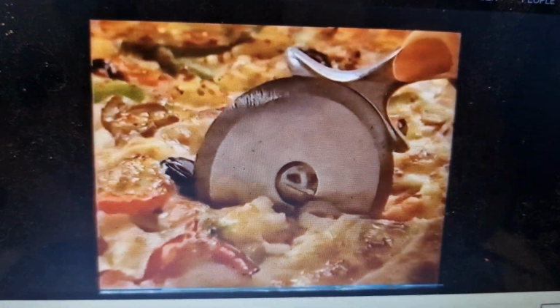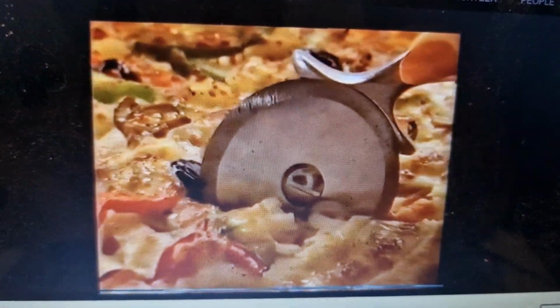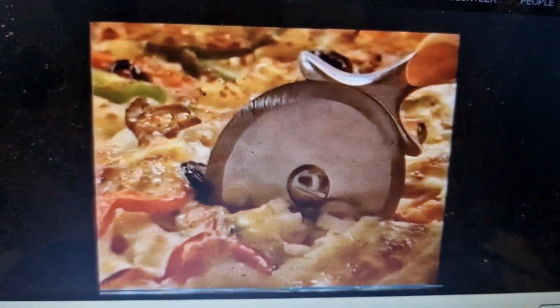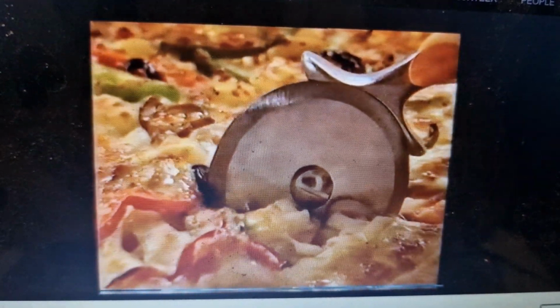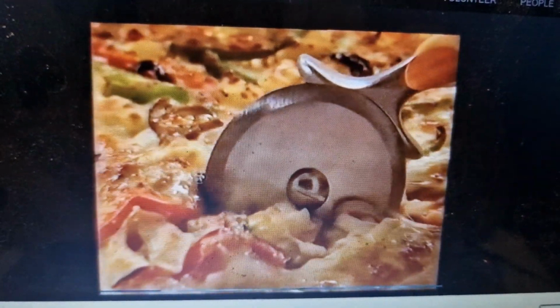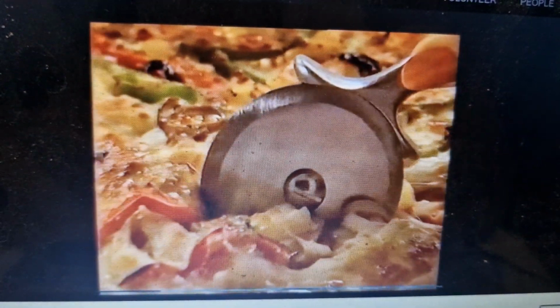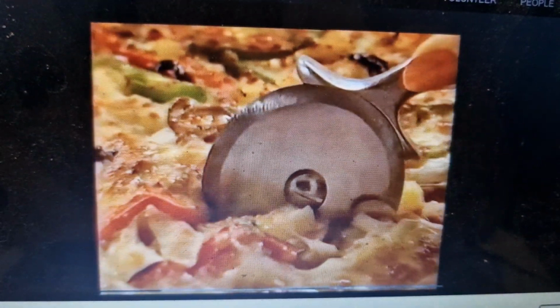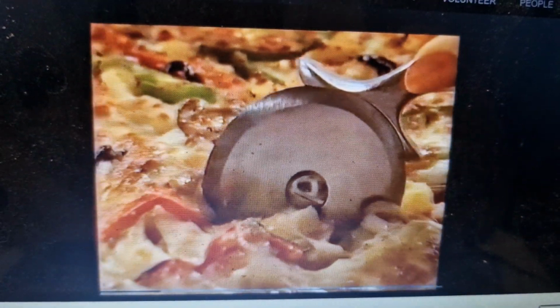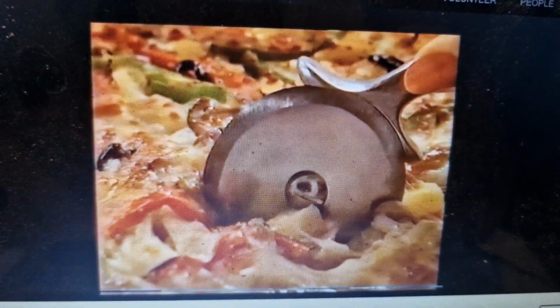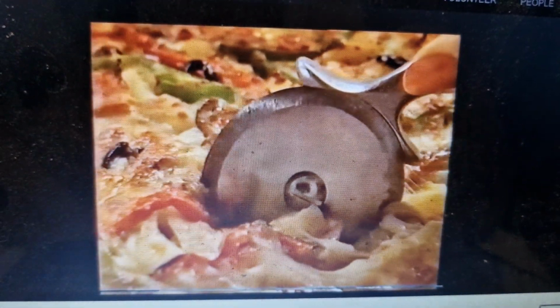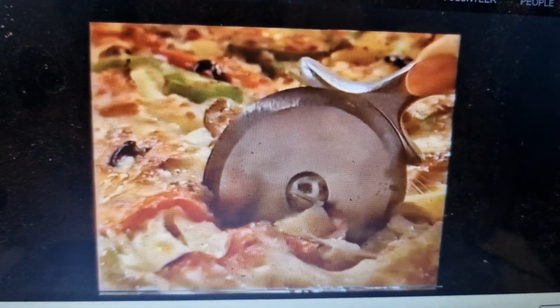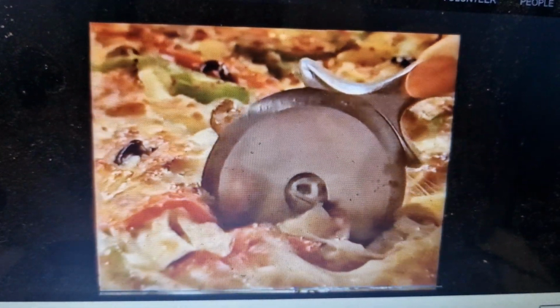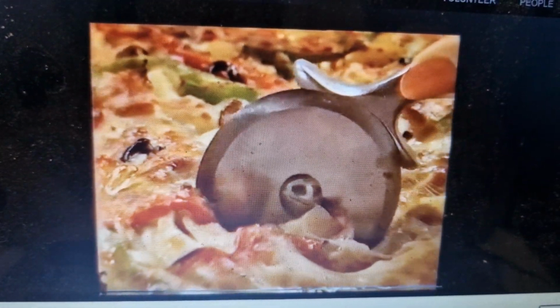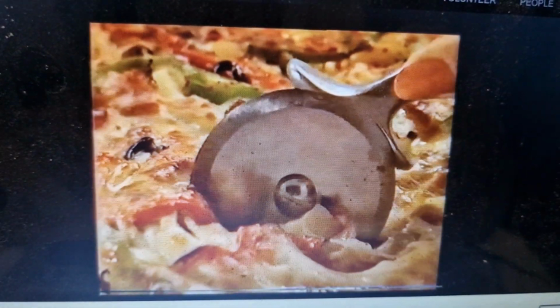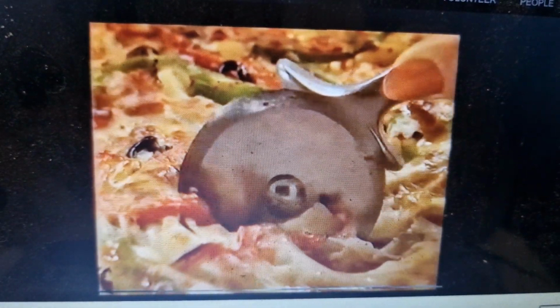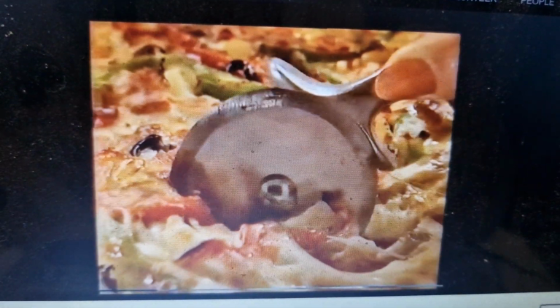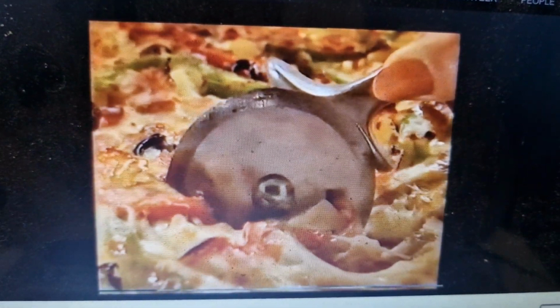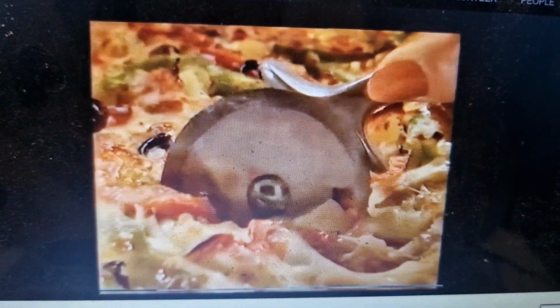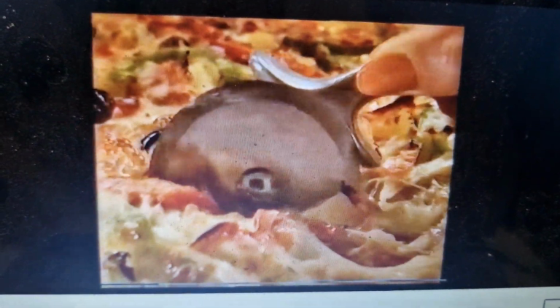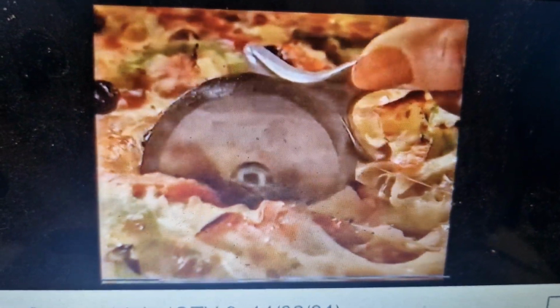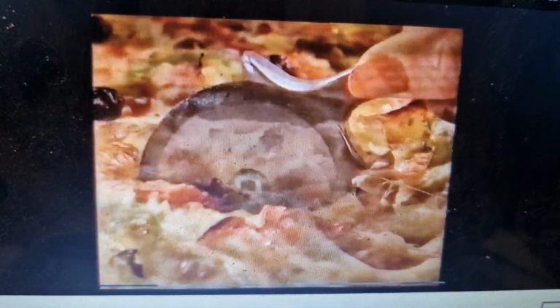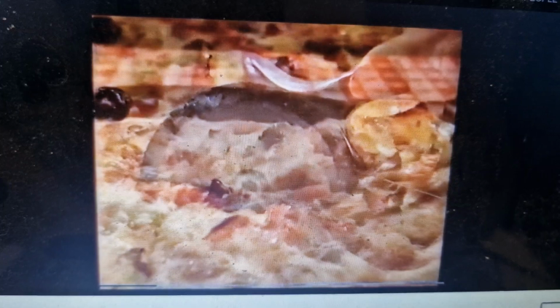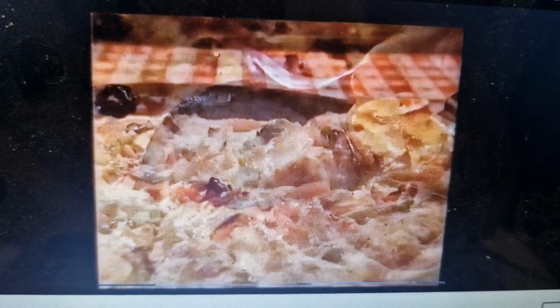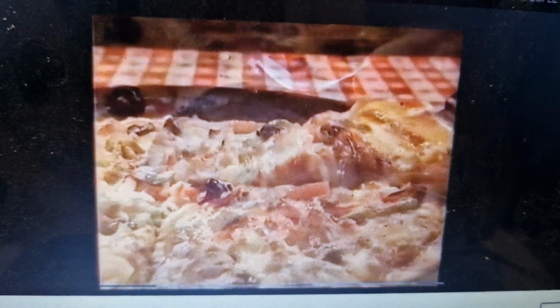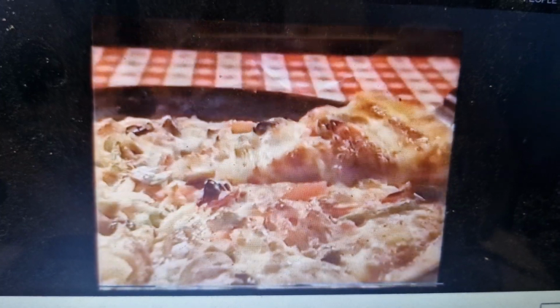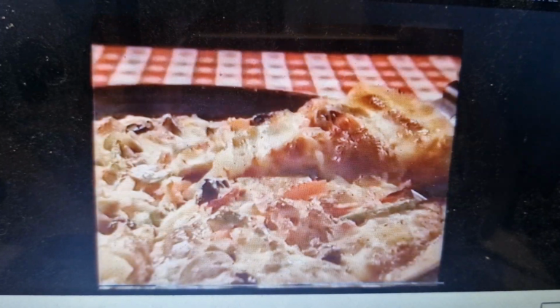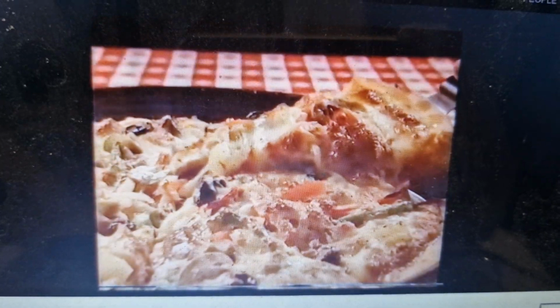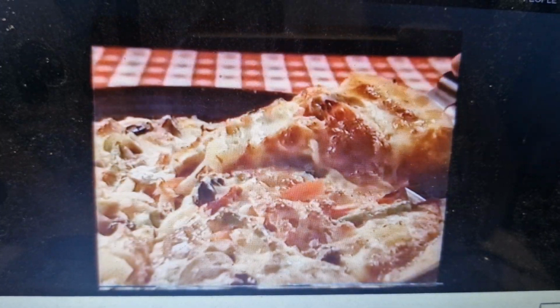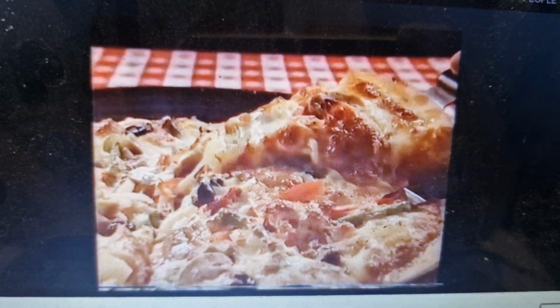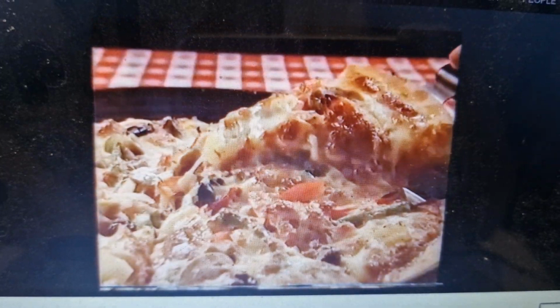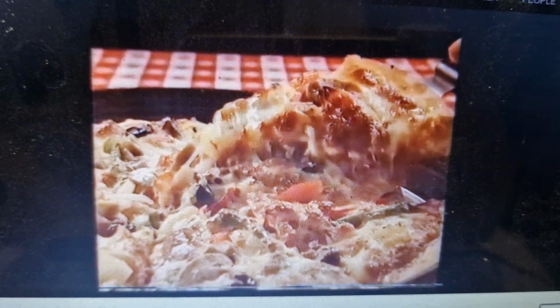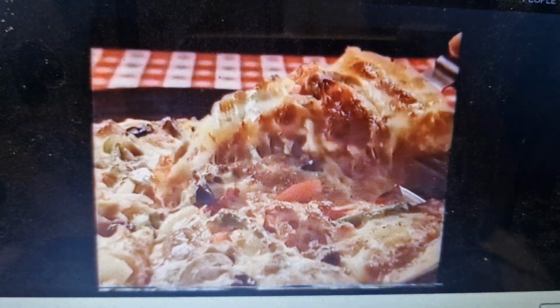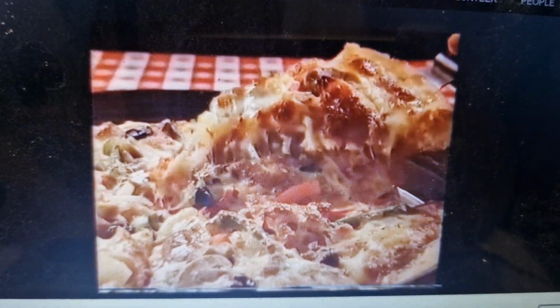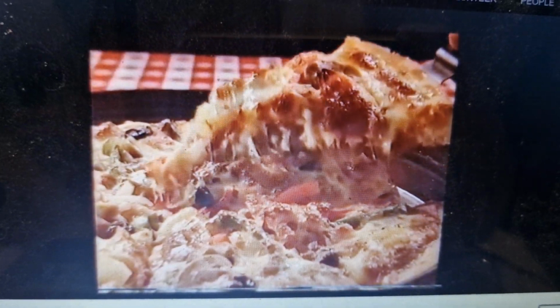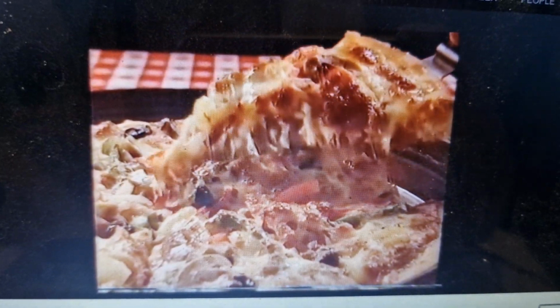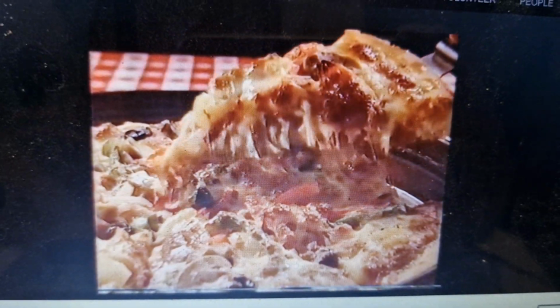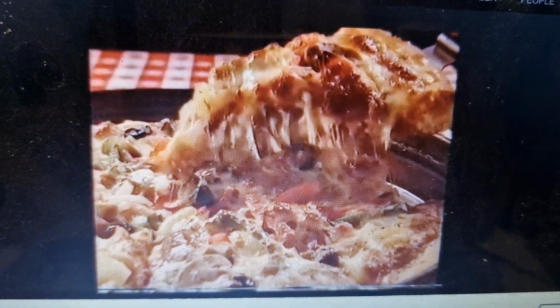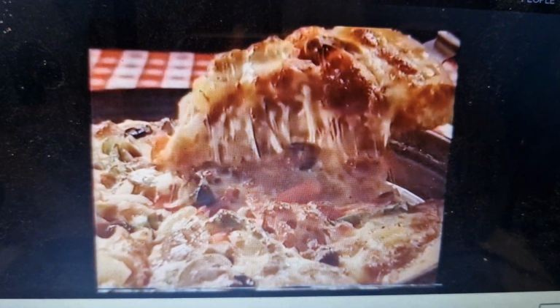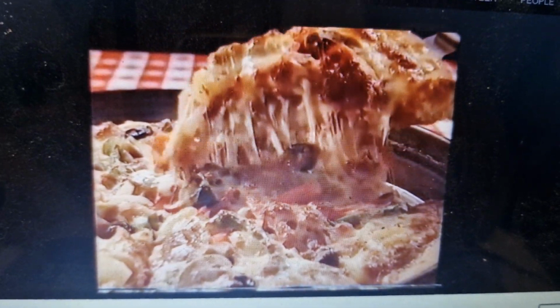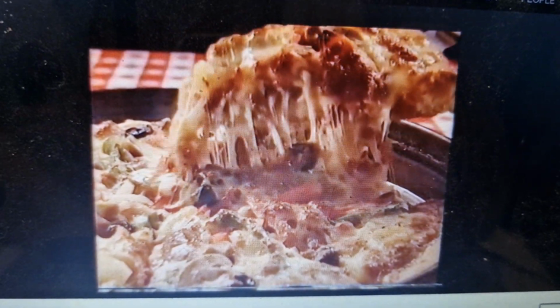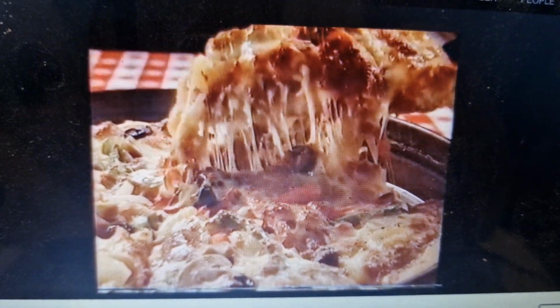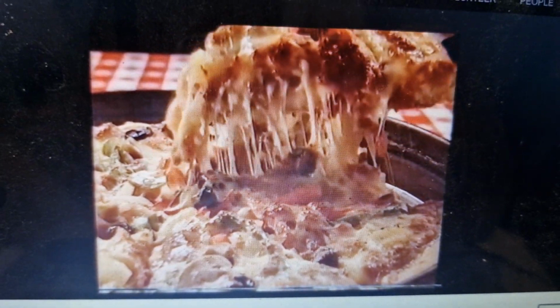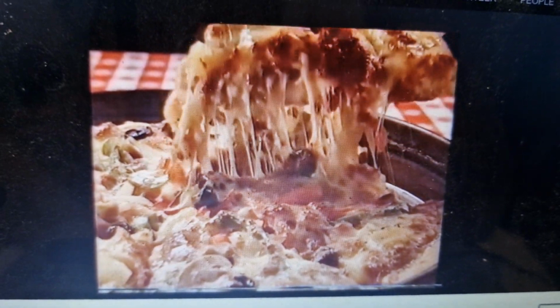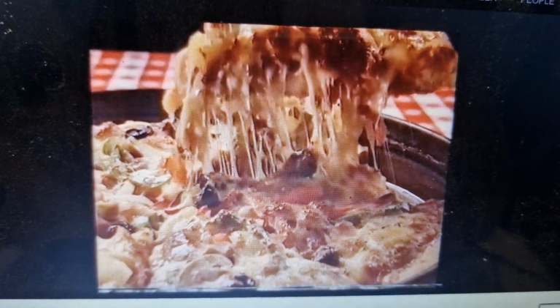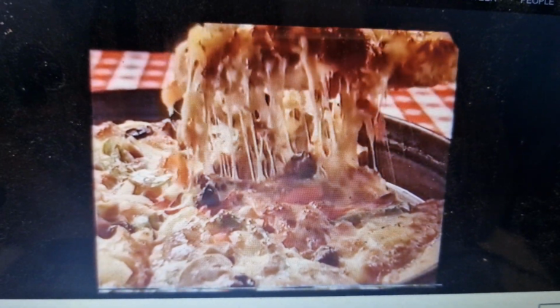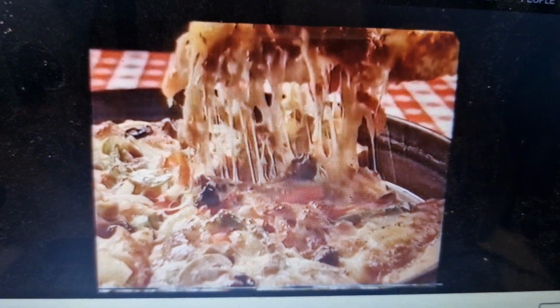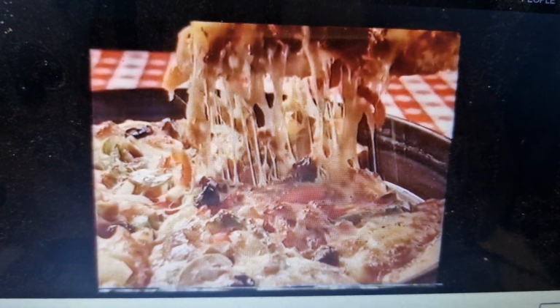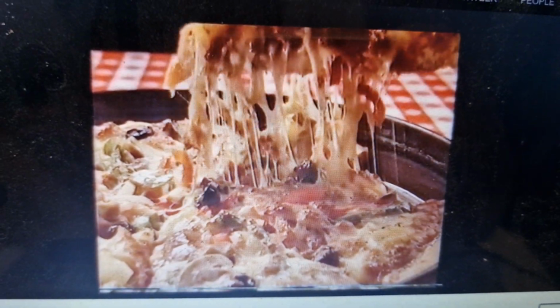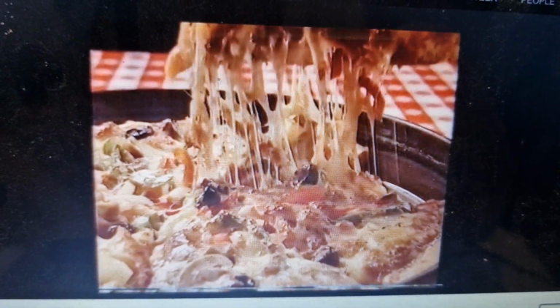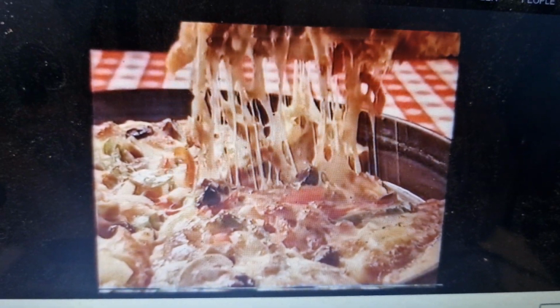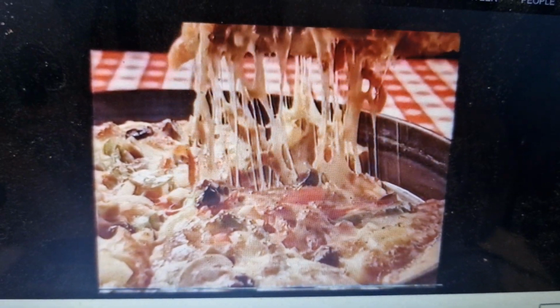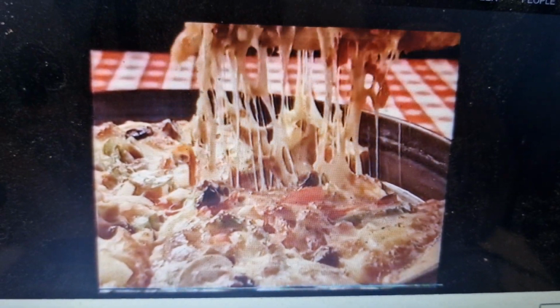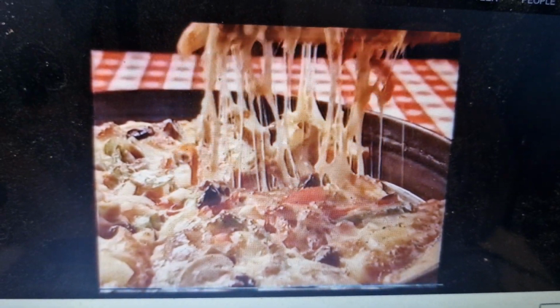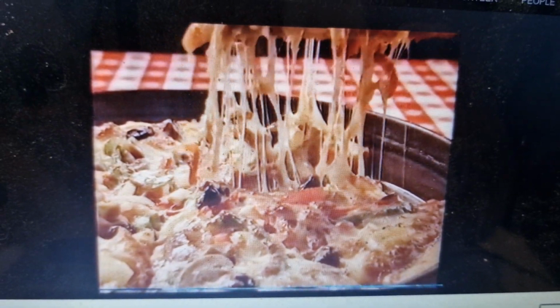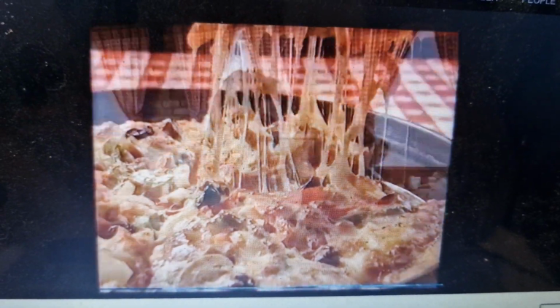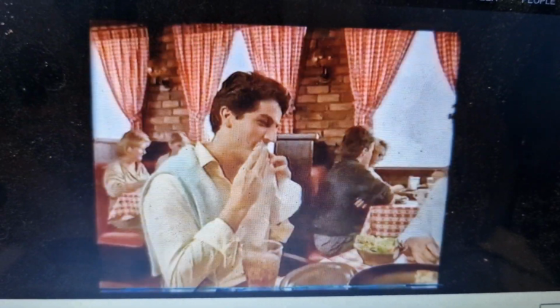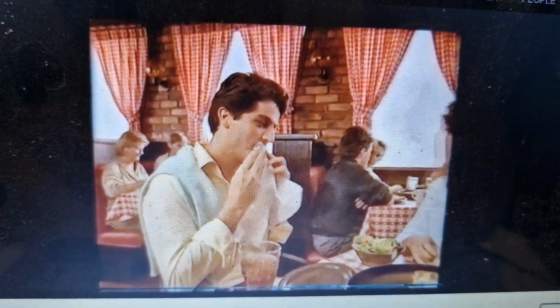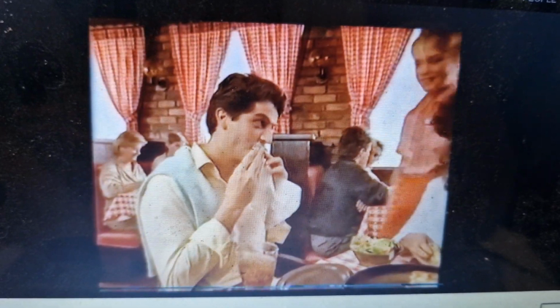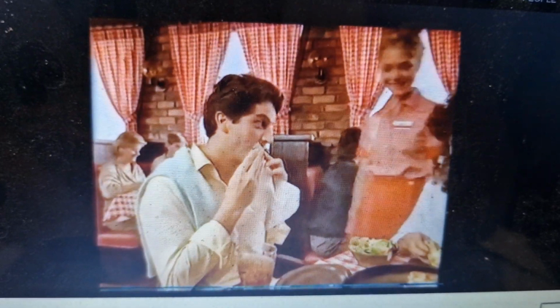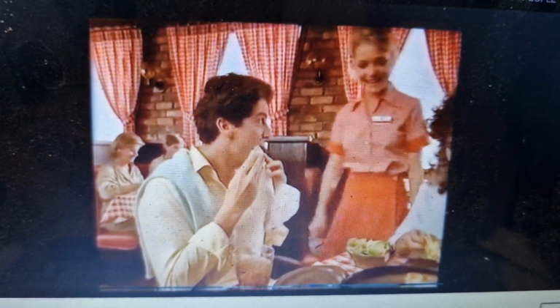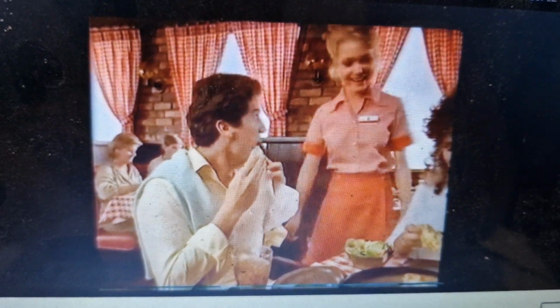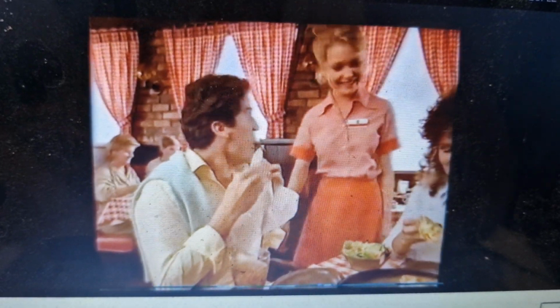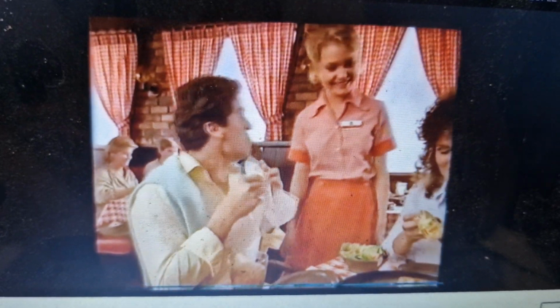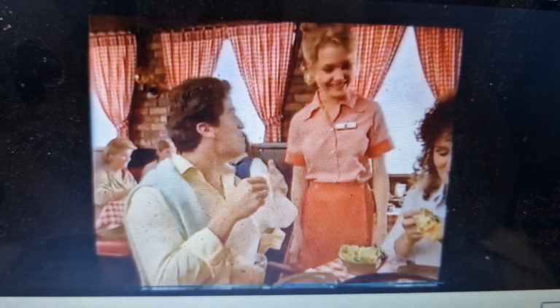Pizza Hut pan pizzas. A thicker style pizza baked and served in its own deep dish with your choice of toppings. Only at Pizza Hut.